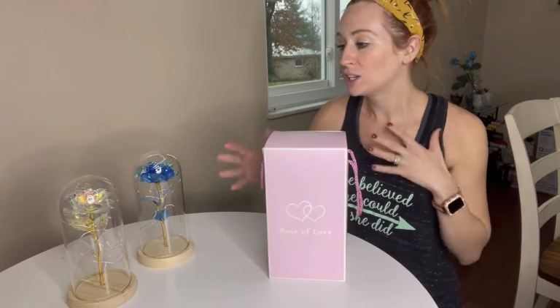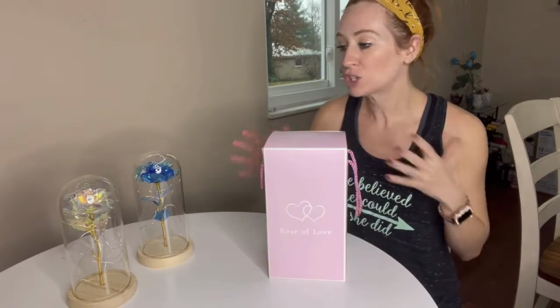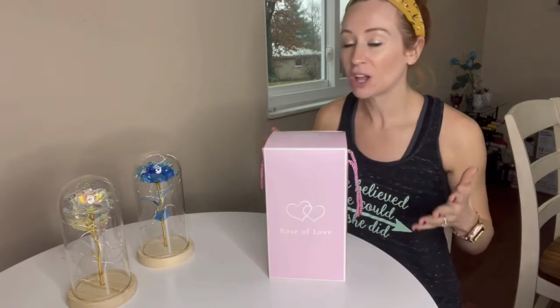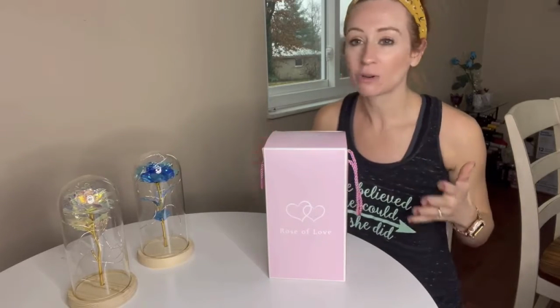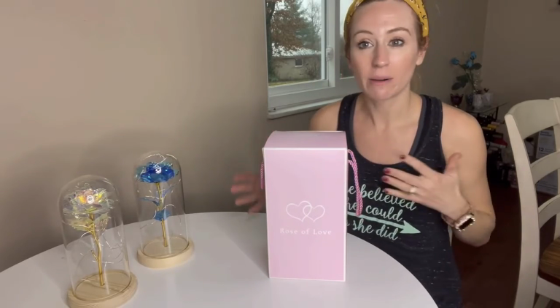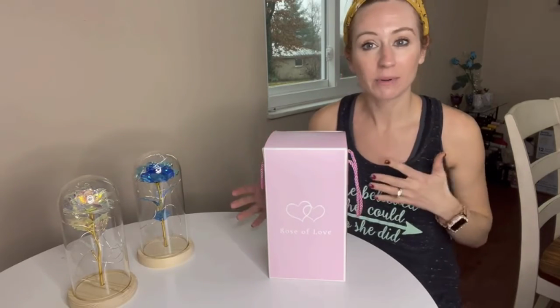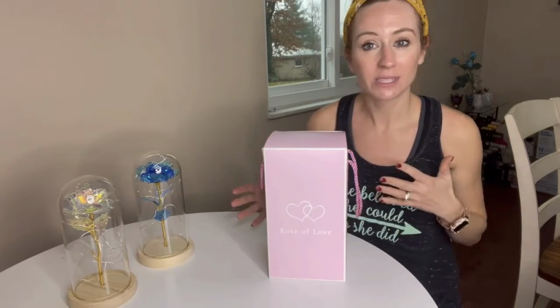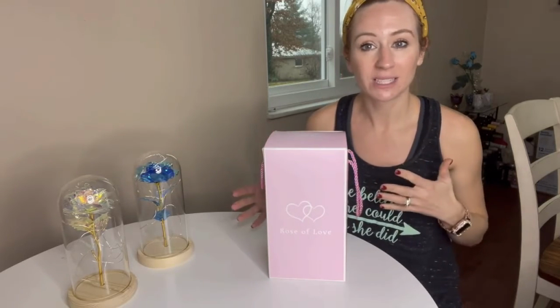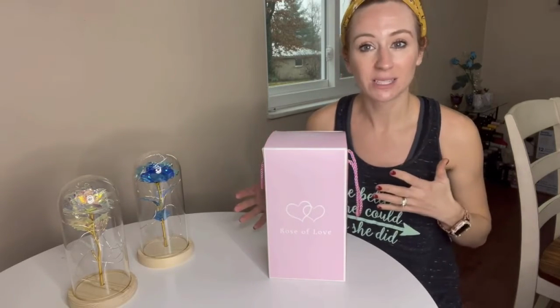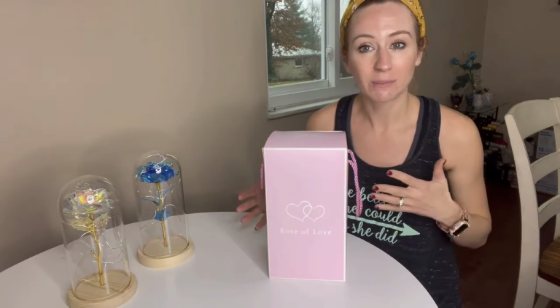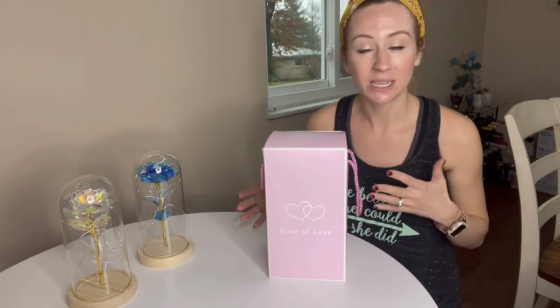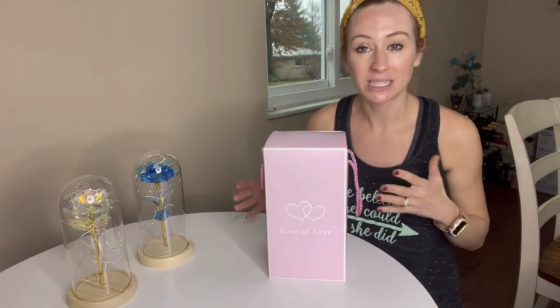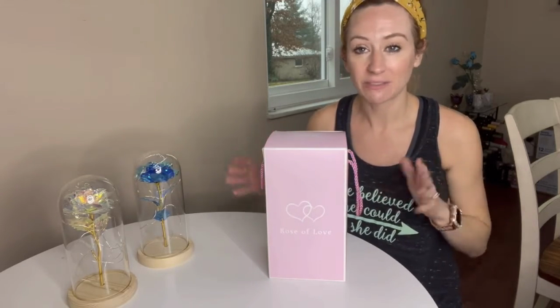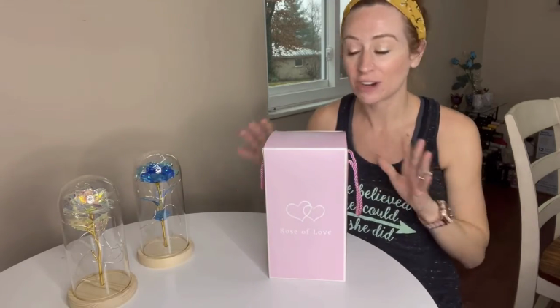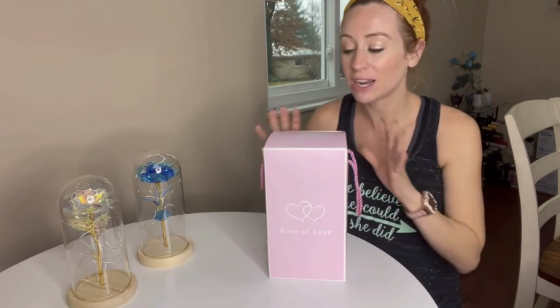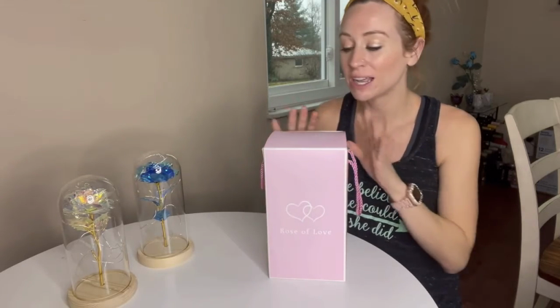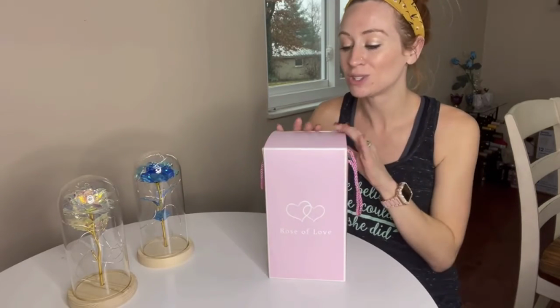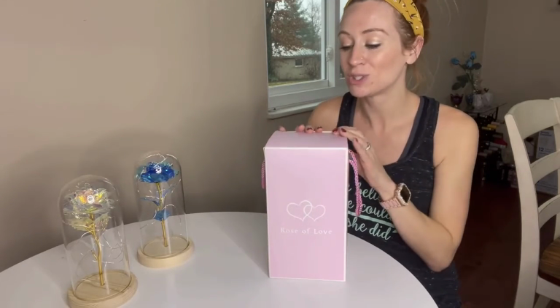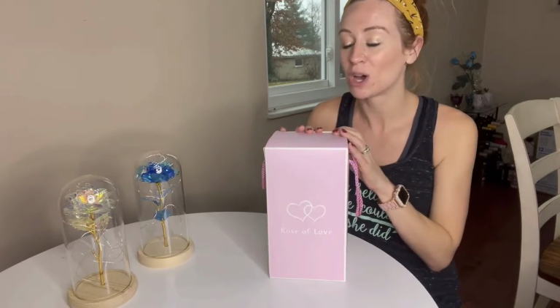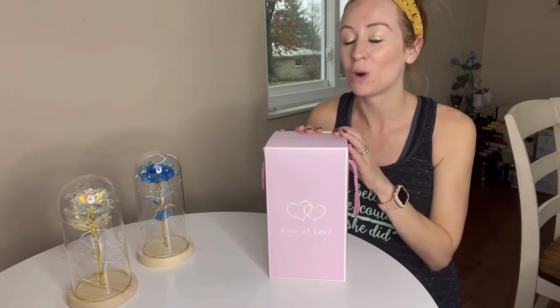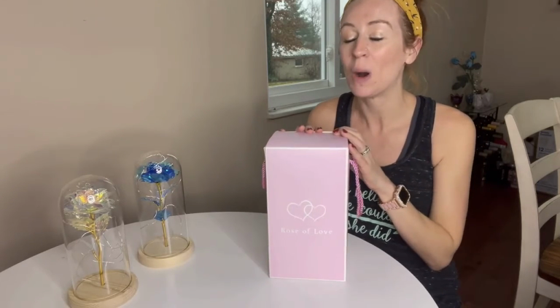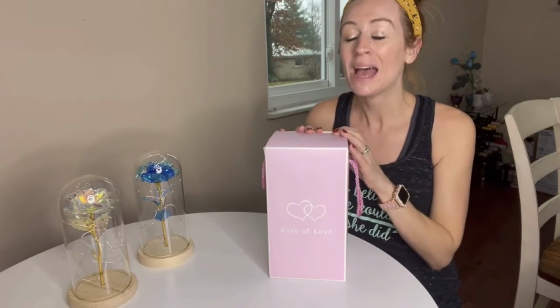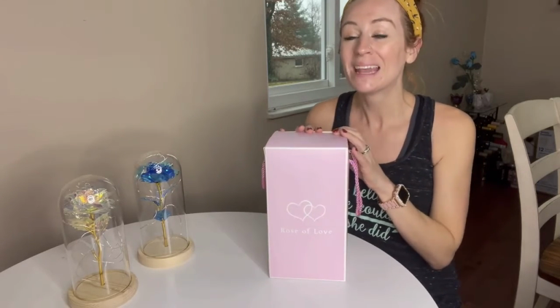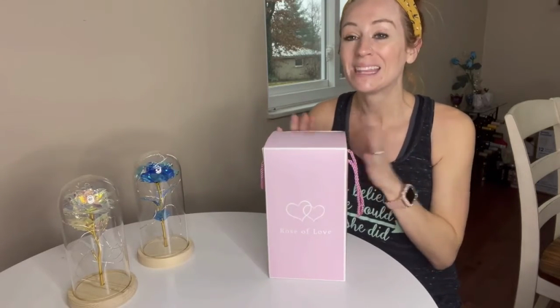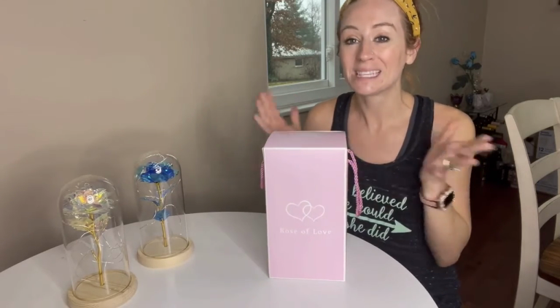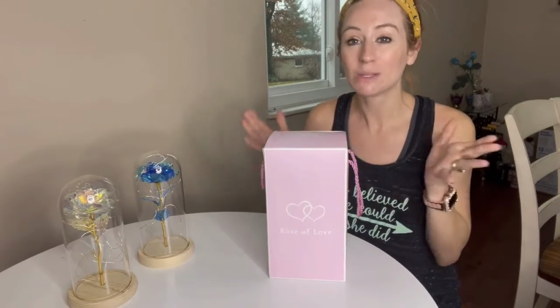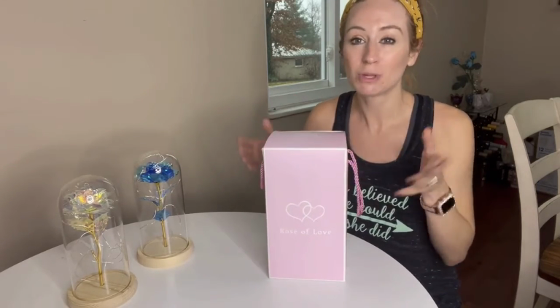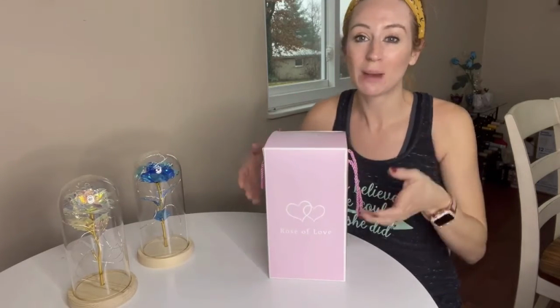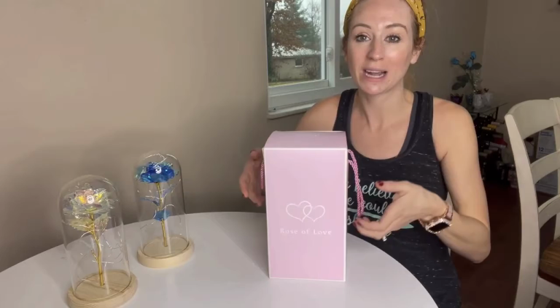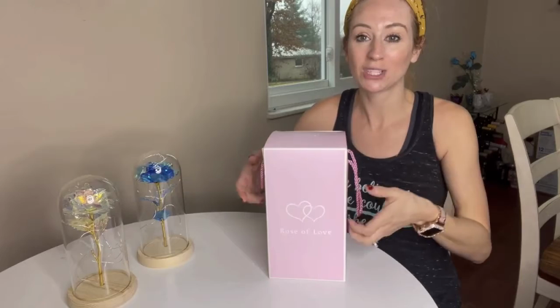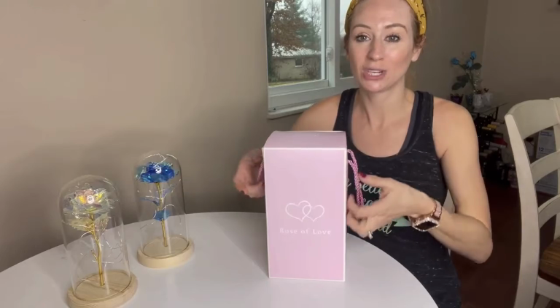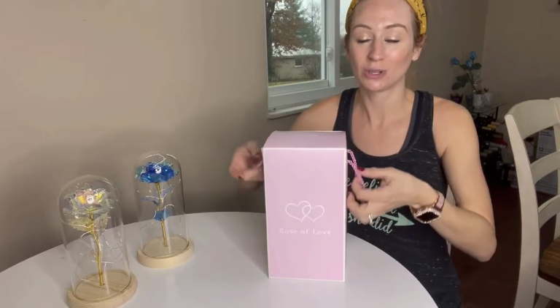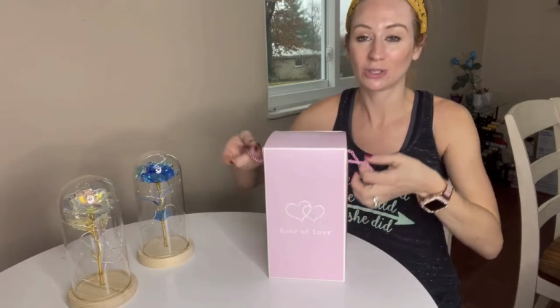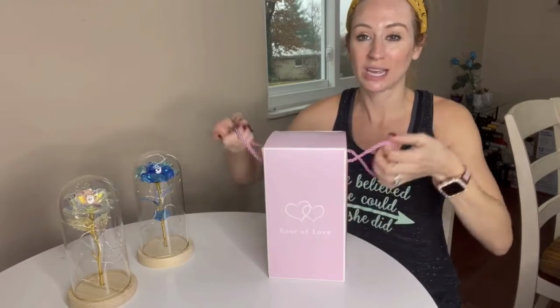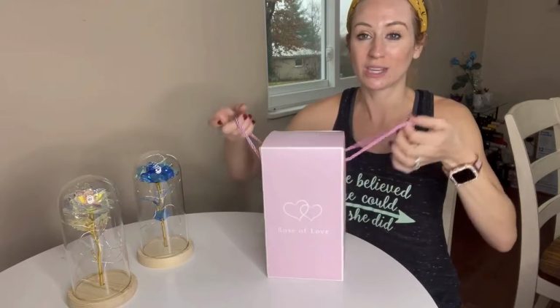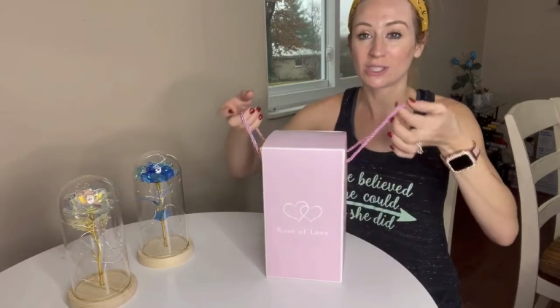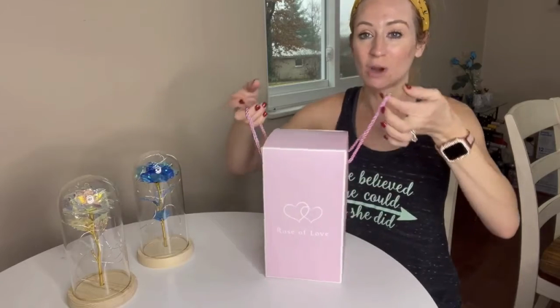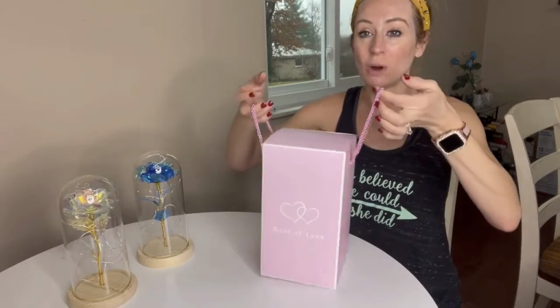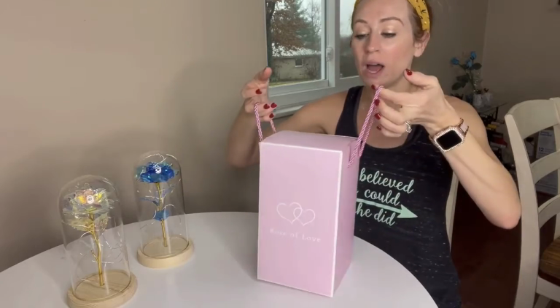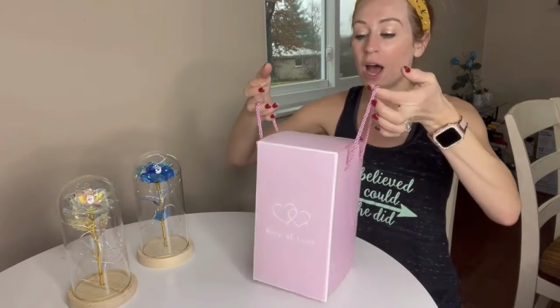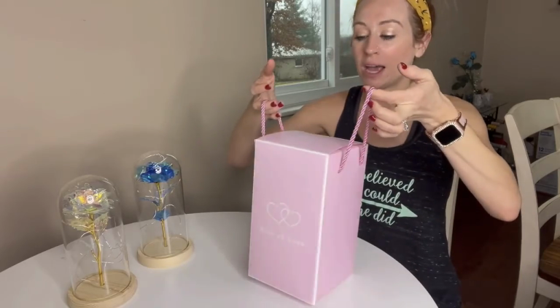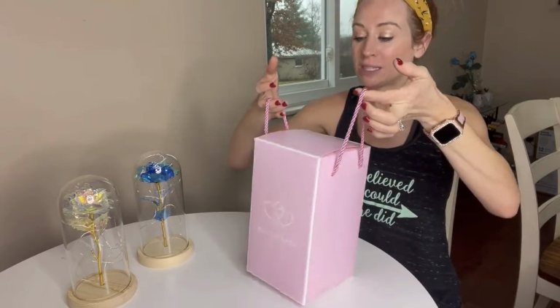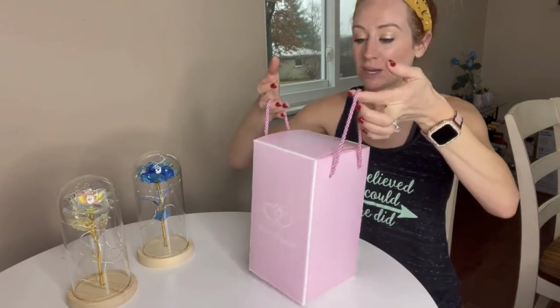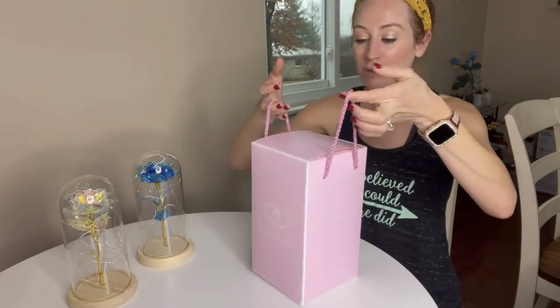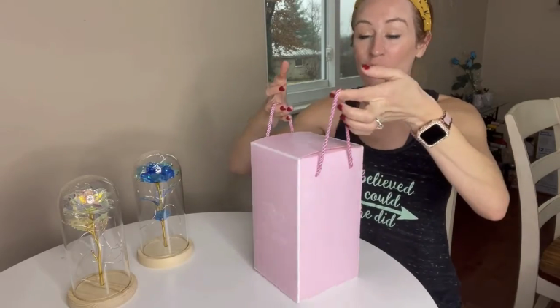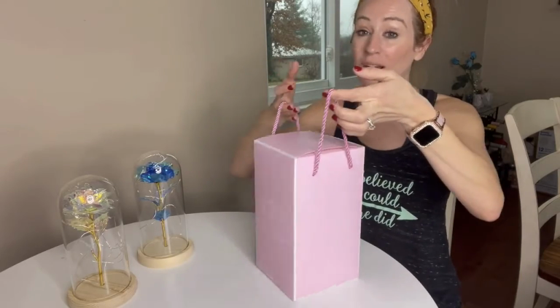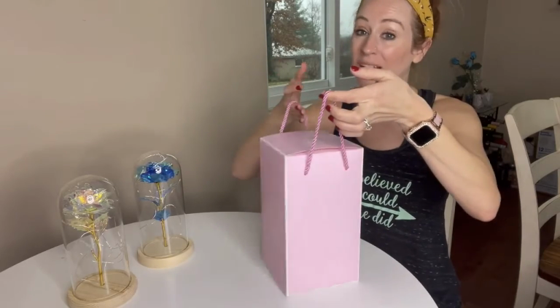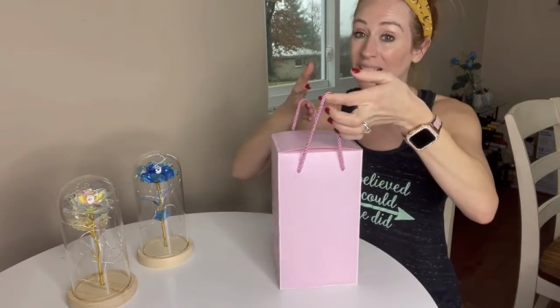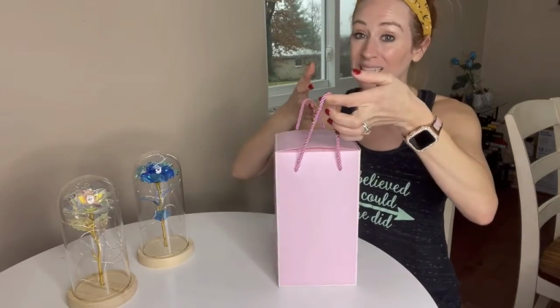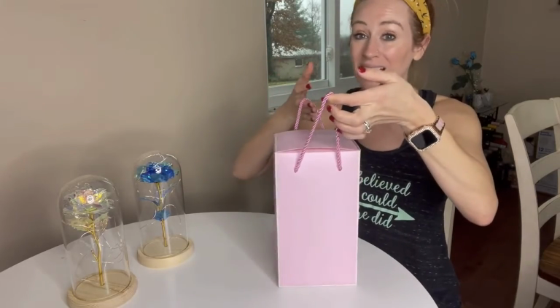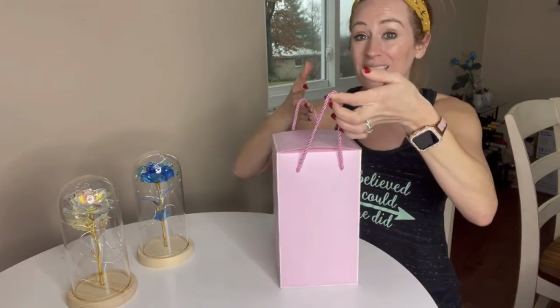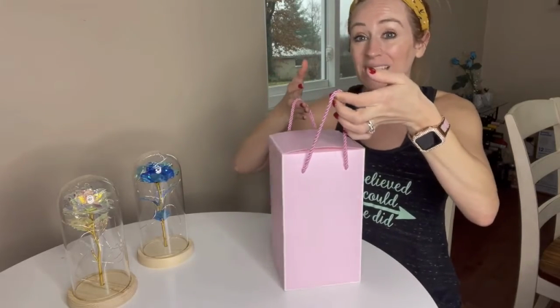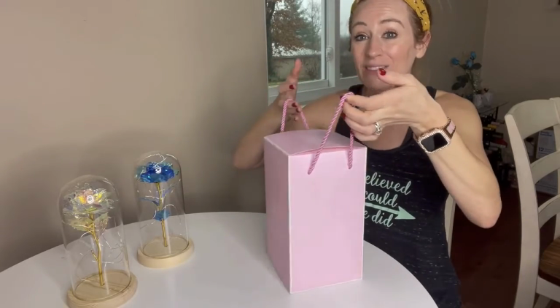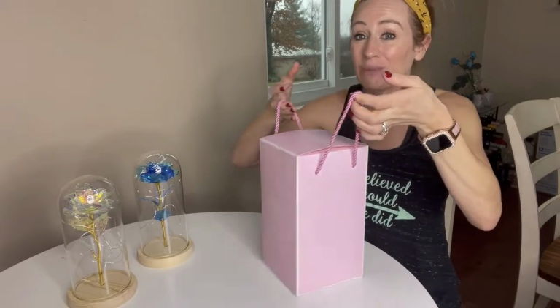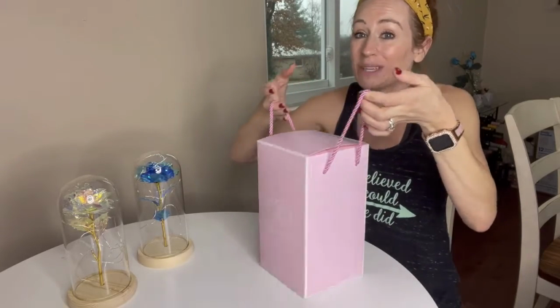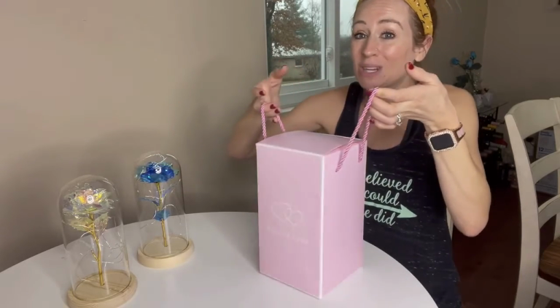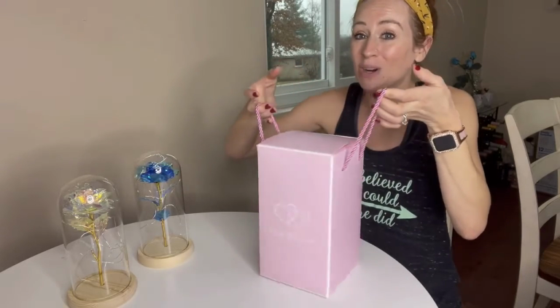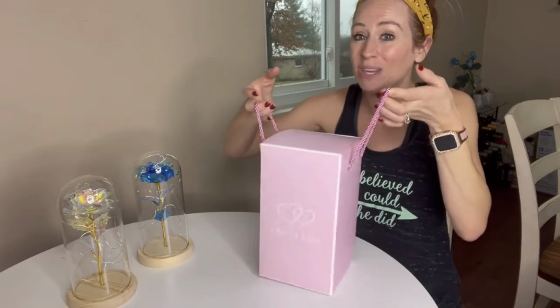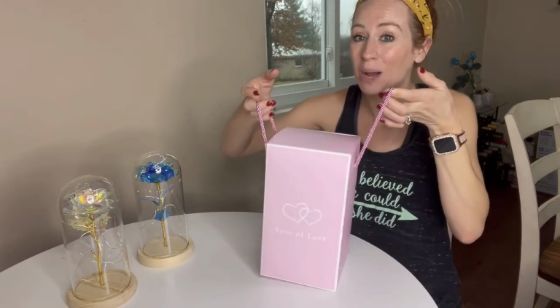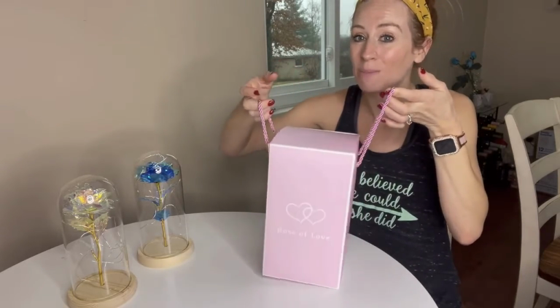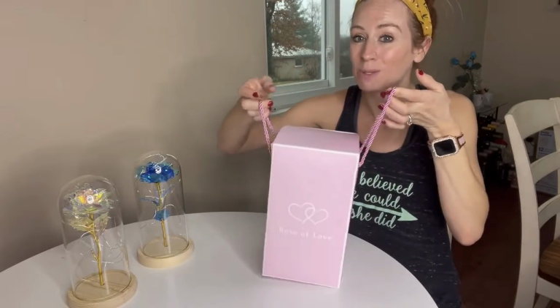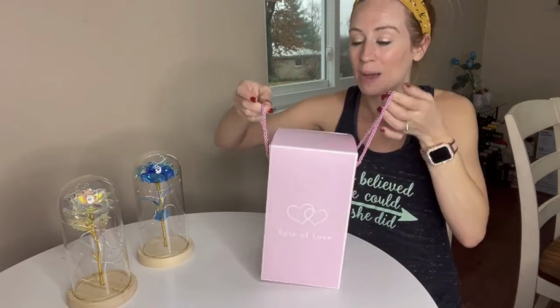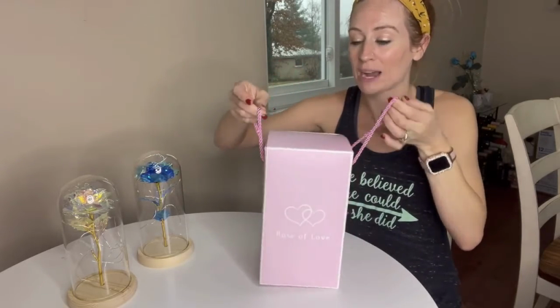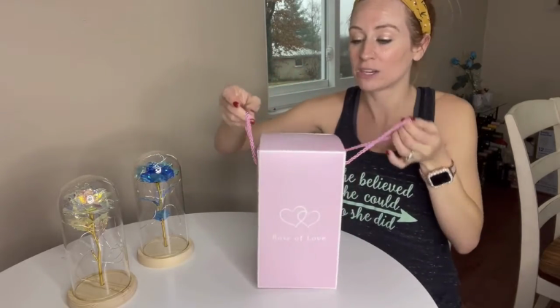Each color represents something different. And this is what the packaging looks like. As a gift piece, it already comes packaged.